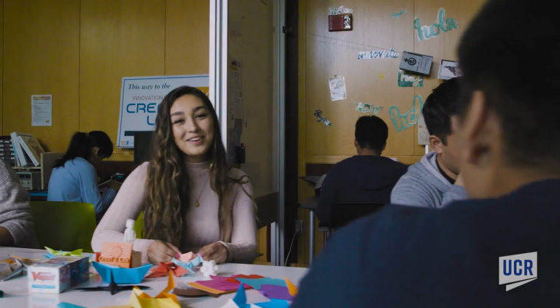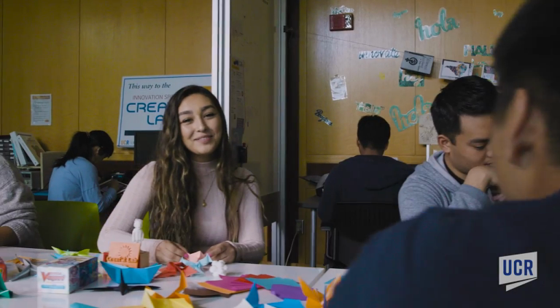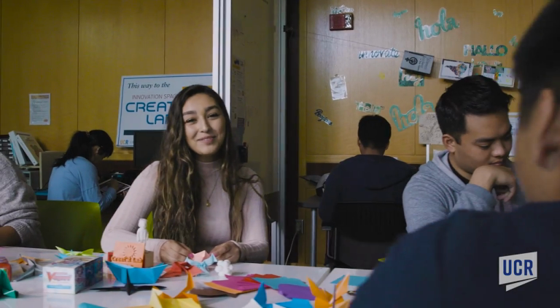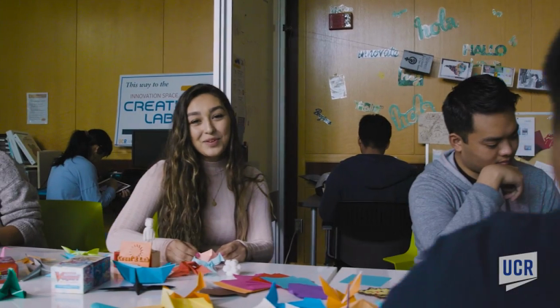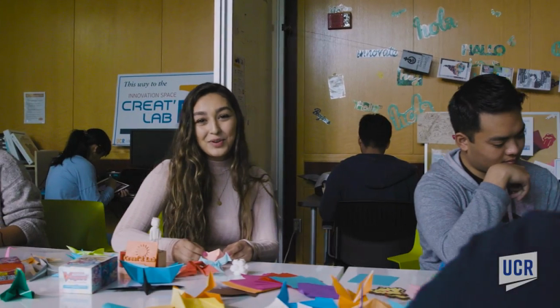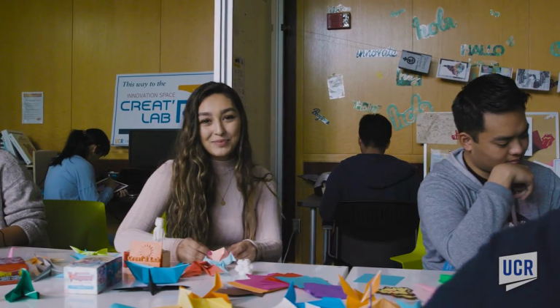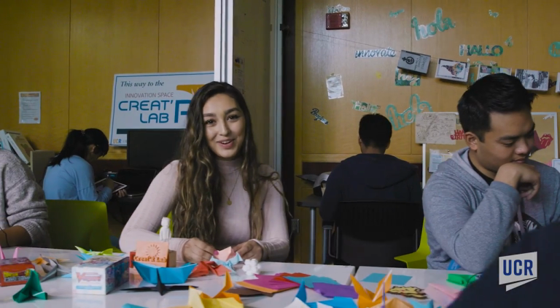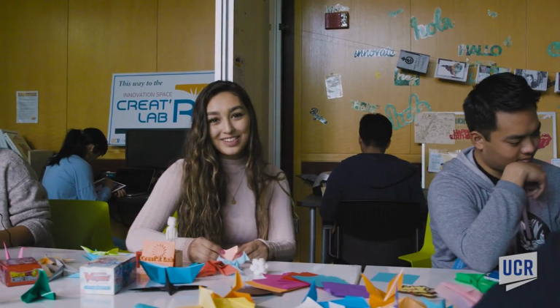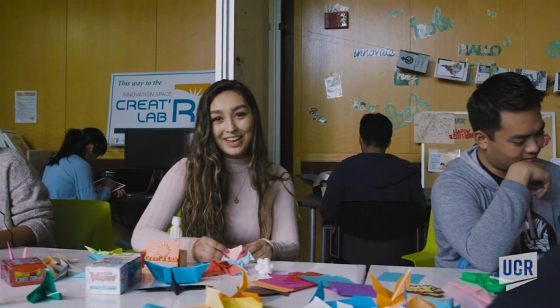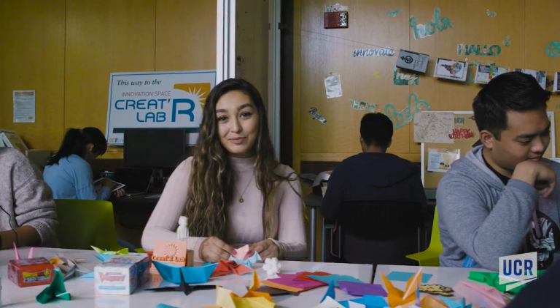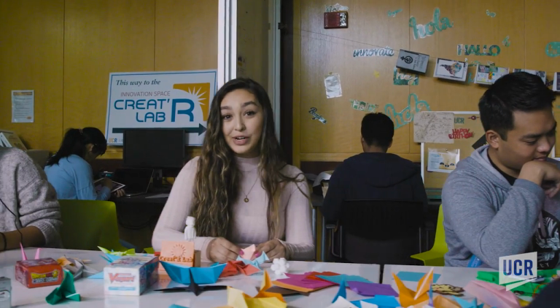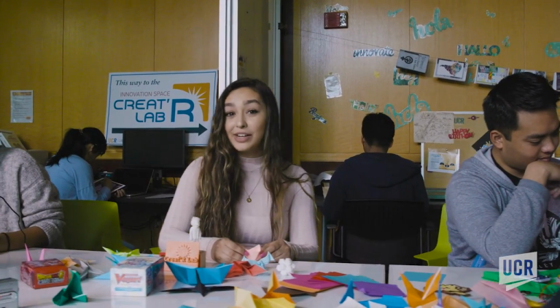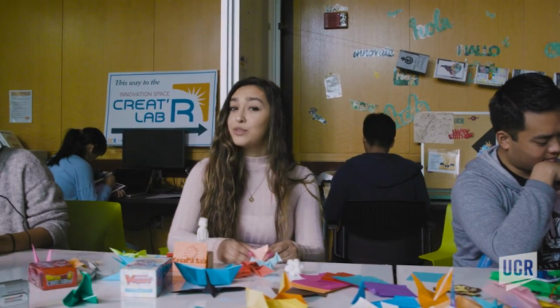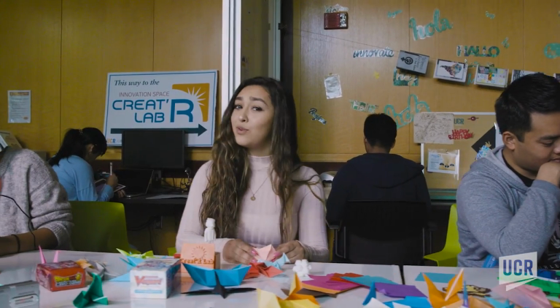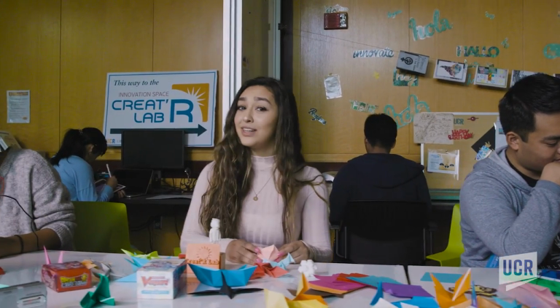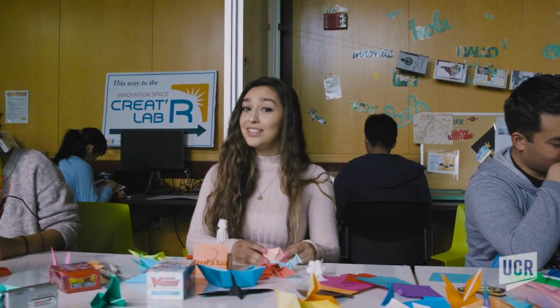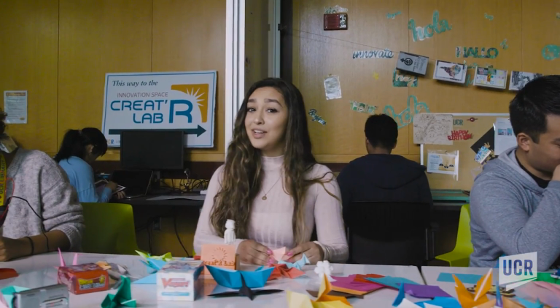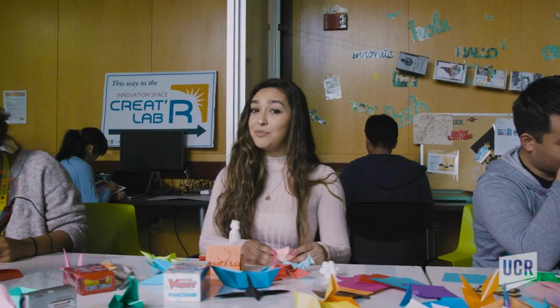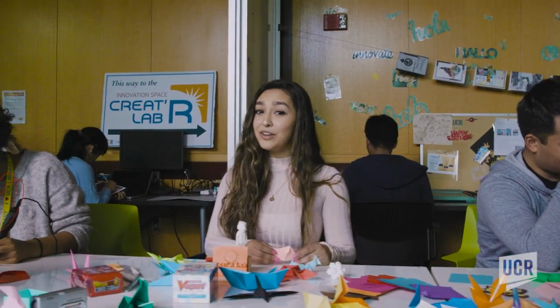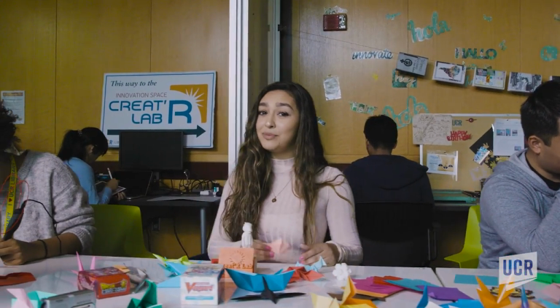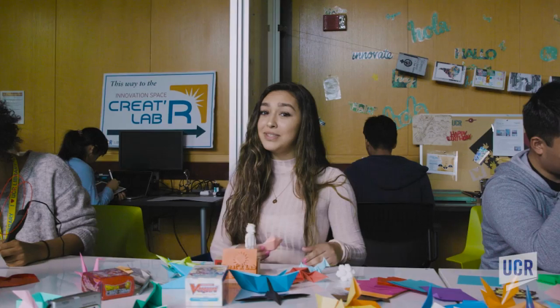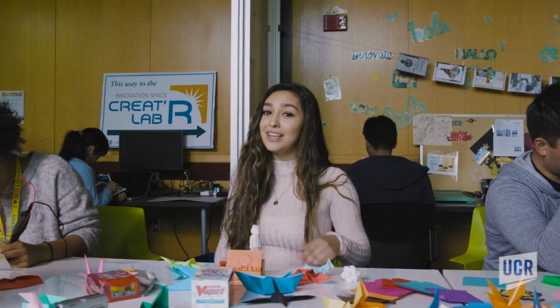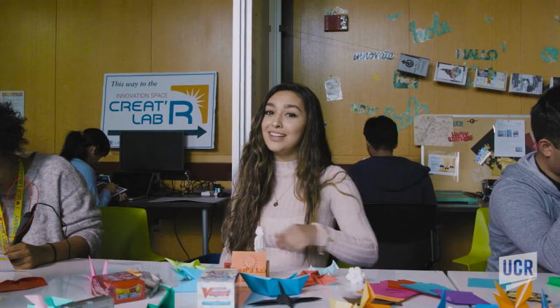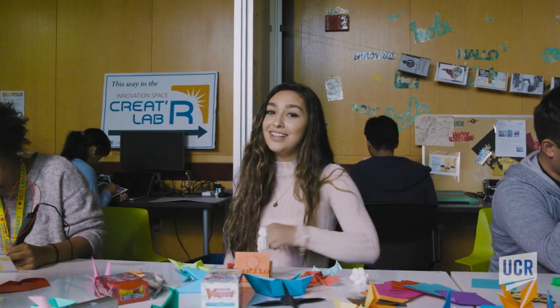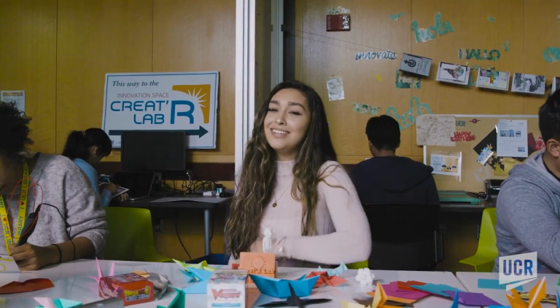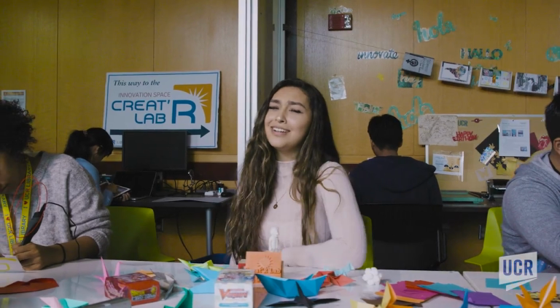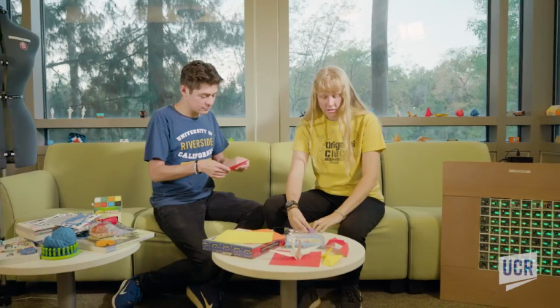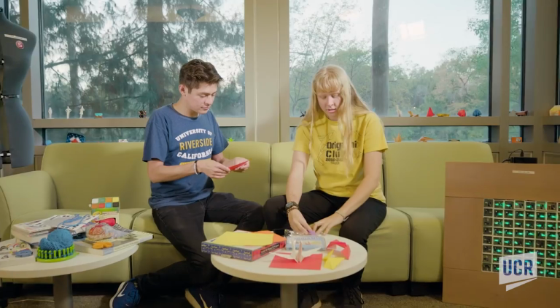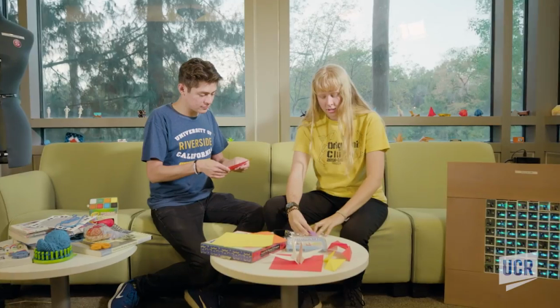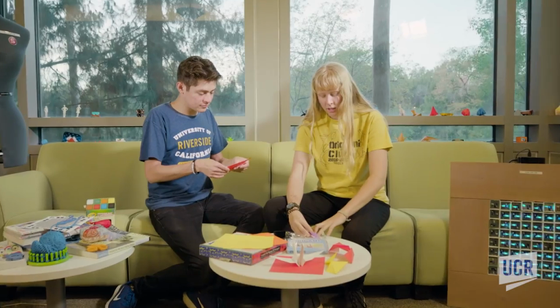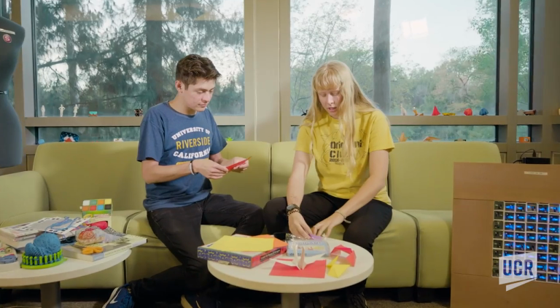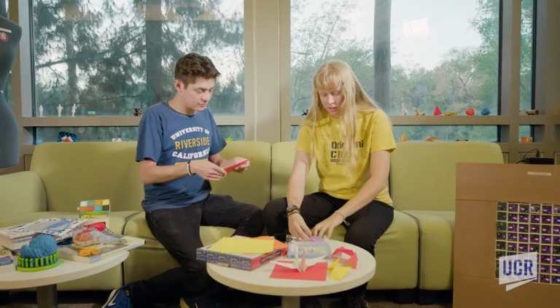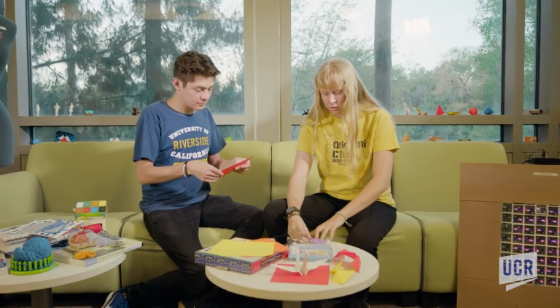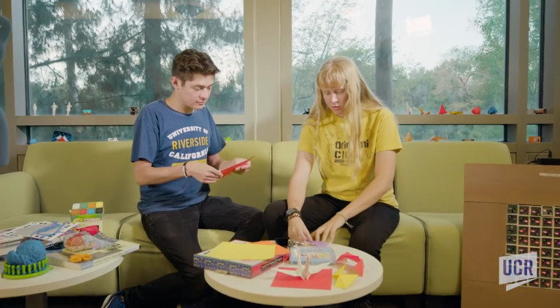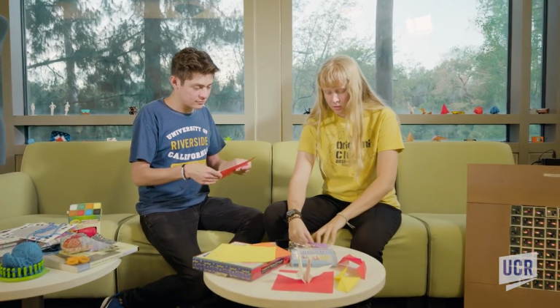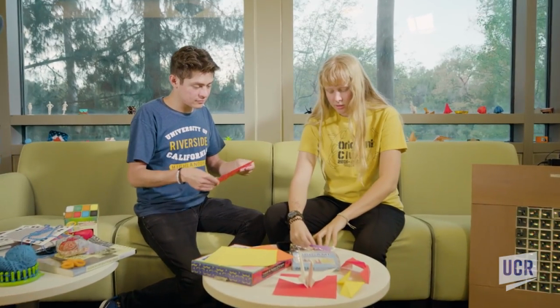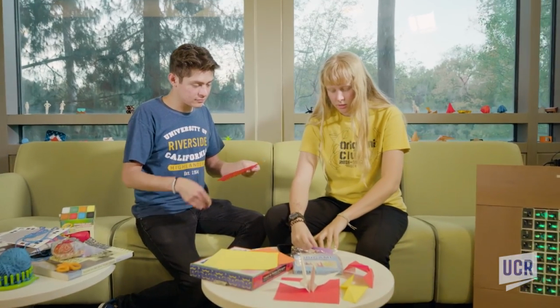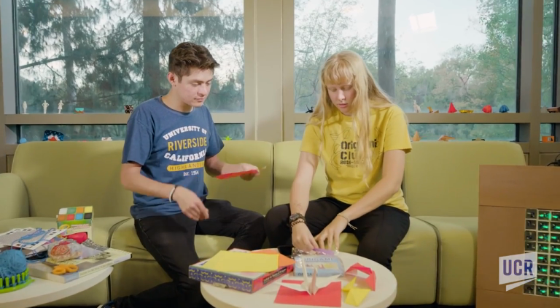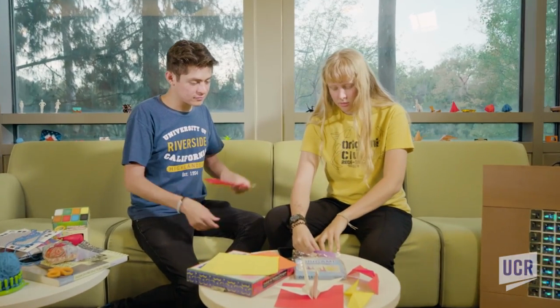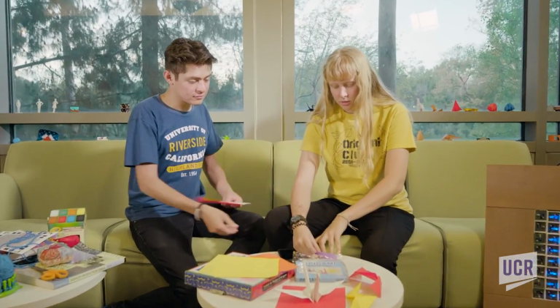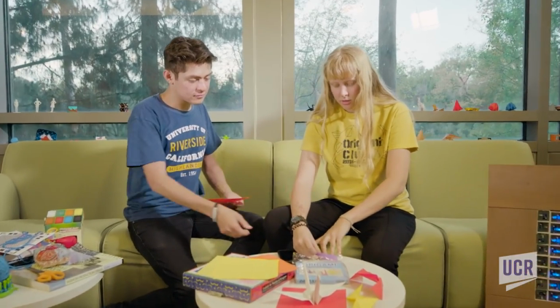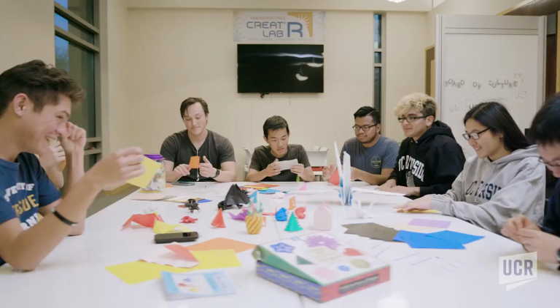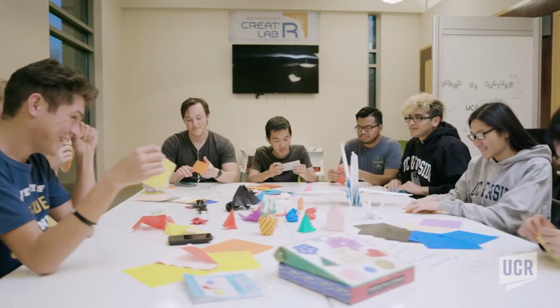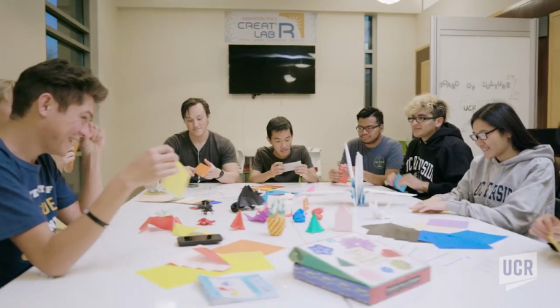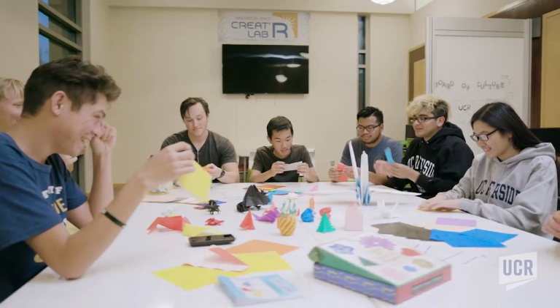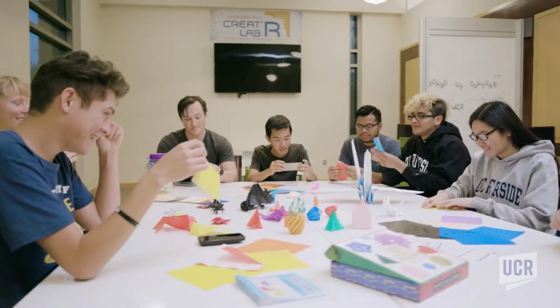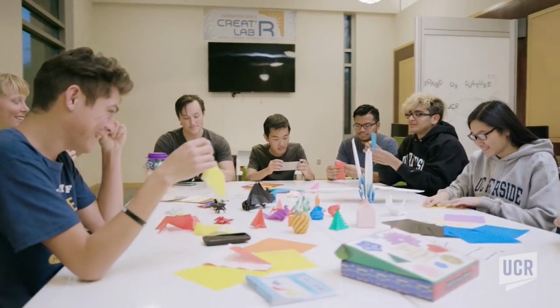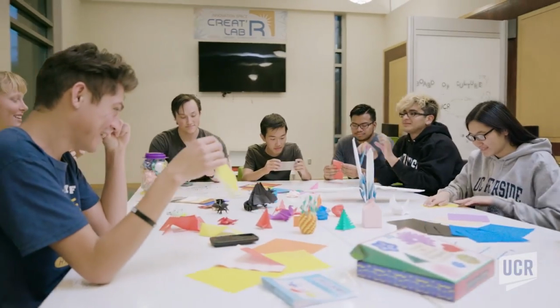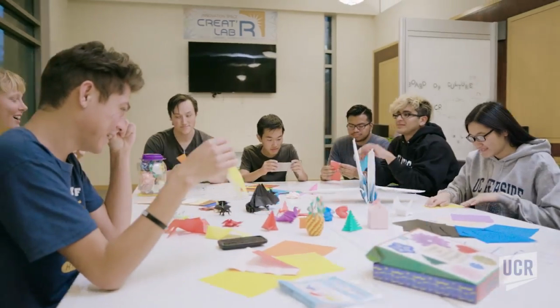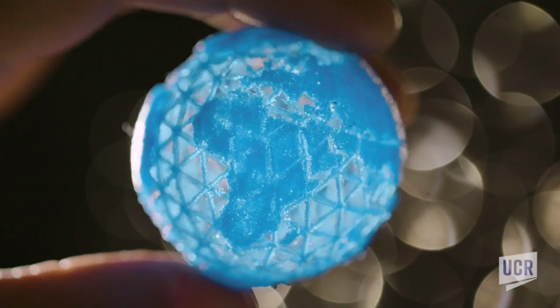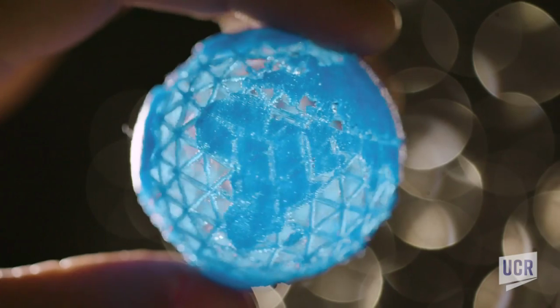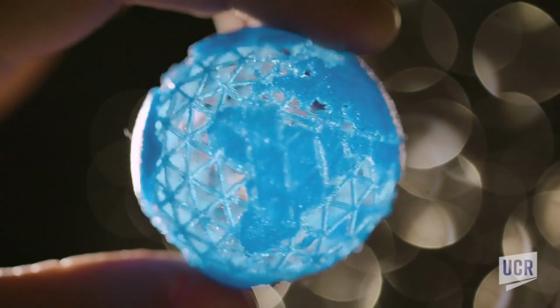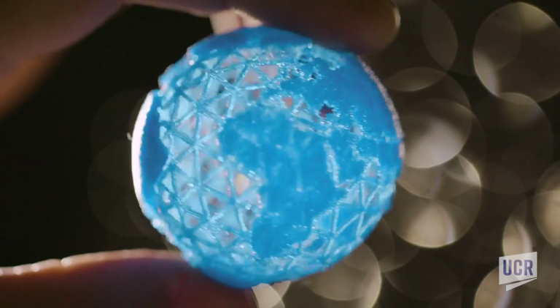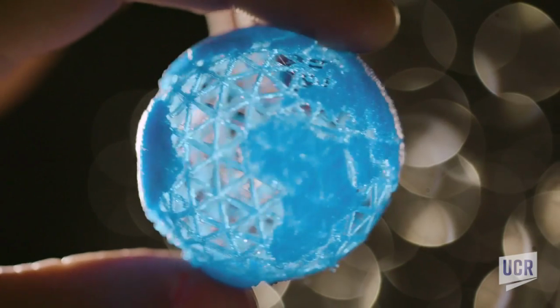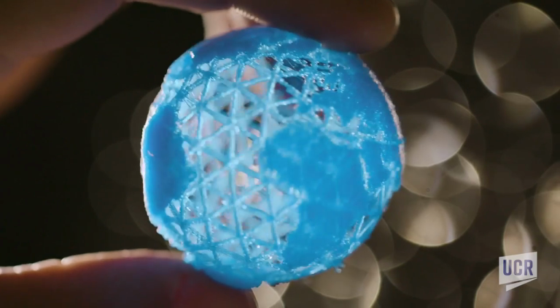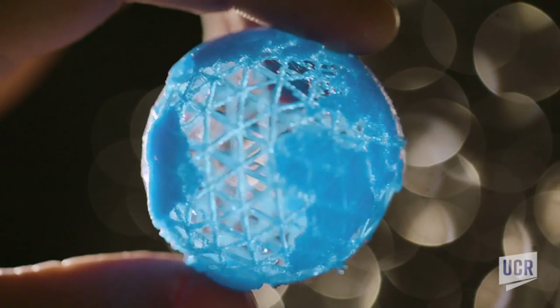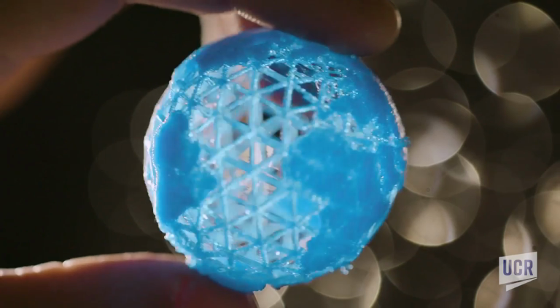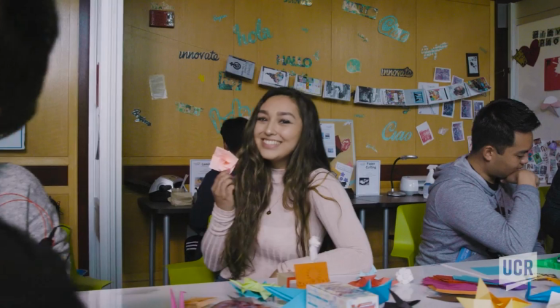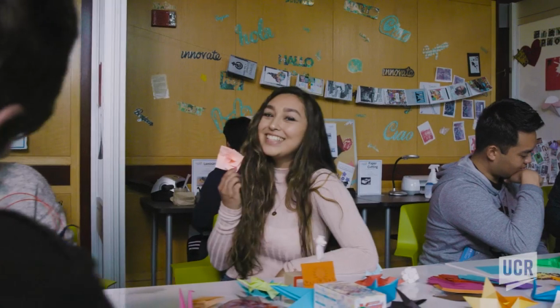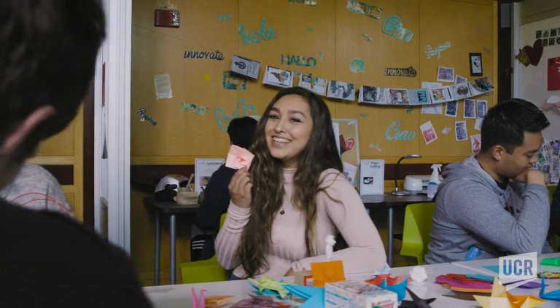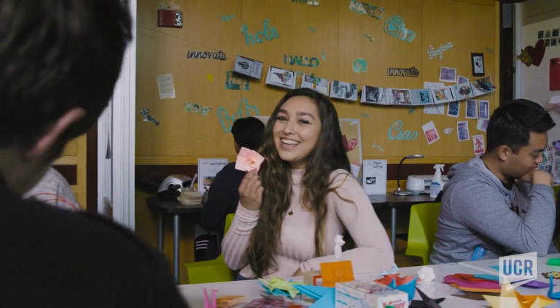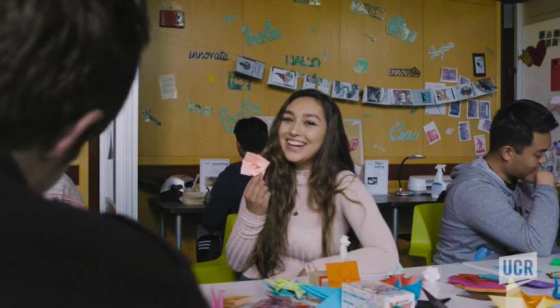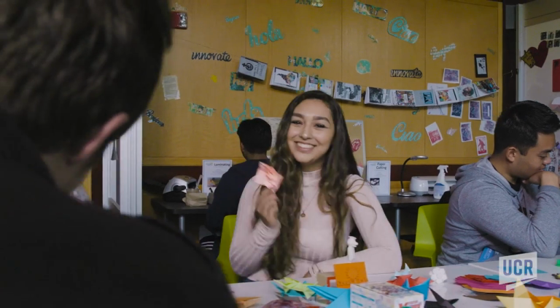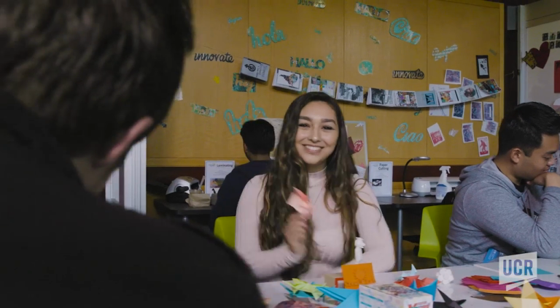Welcome to the Orbach Library. Want to take a break from studying? Come join us in the Creator Lab, where you can design, create, and innovate. See you there!